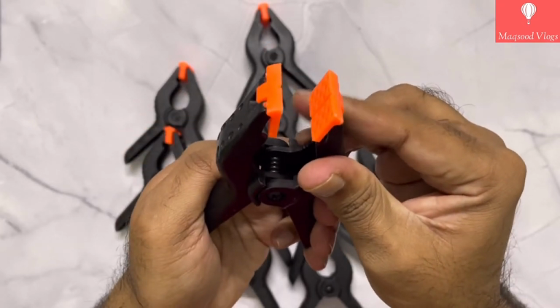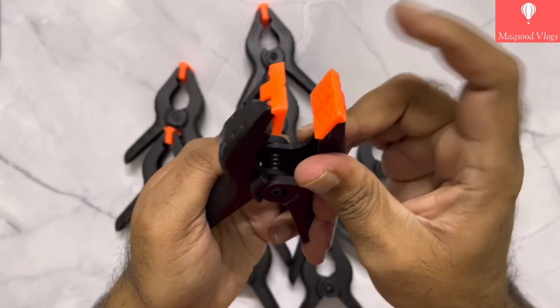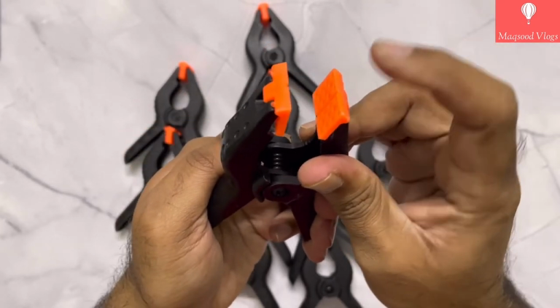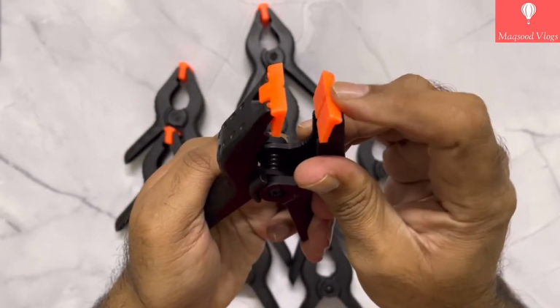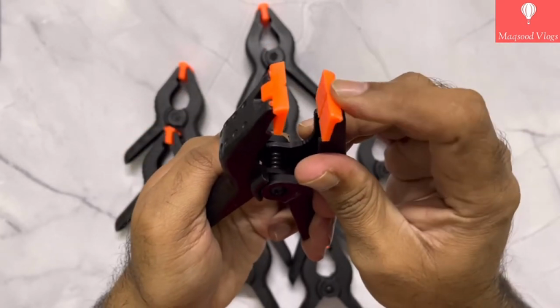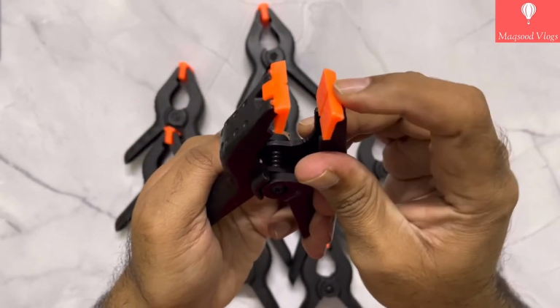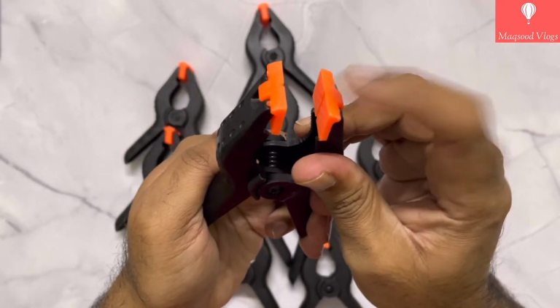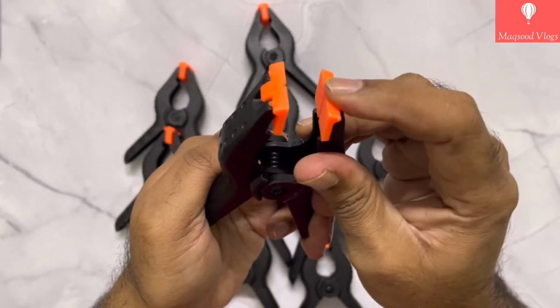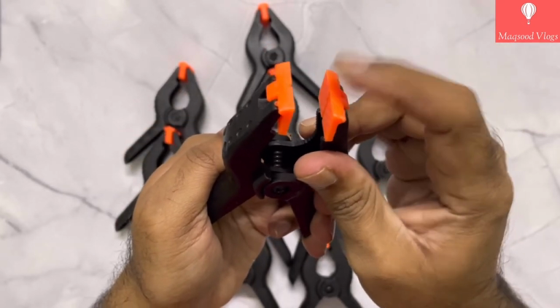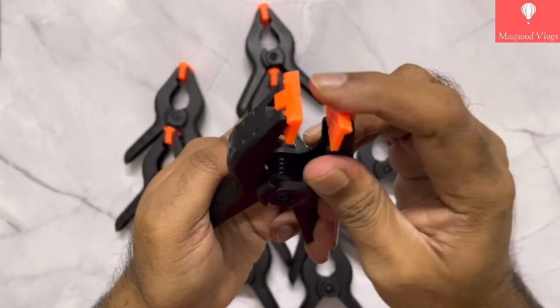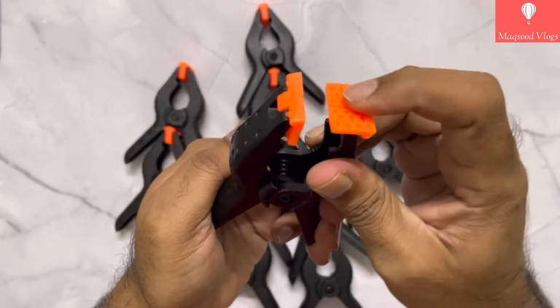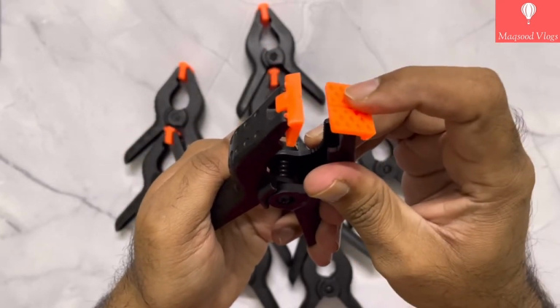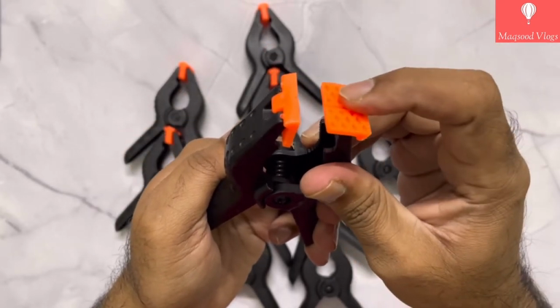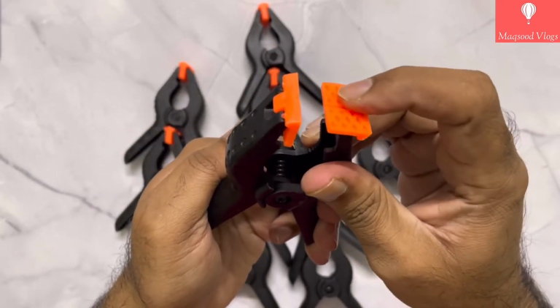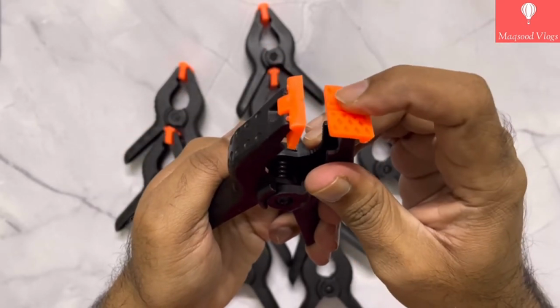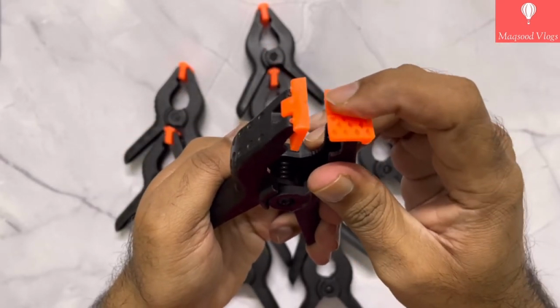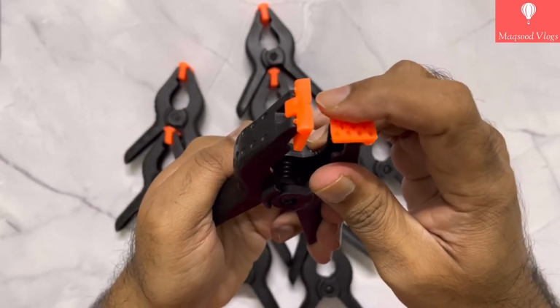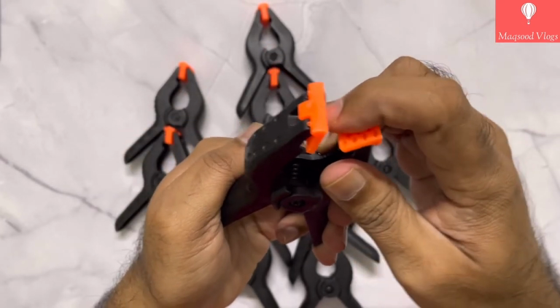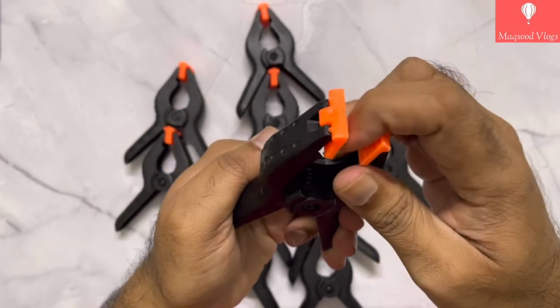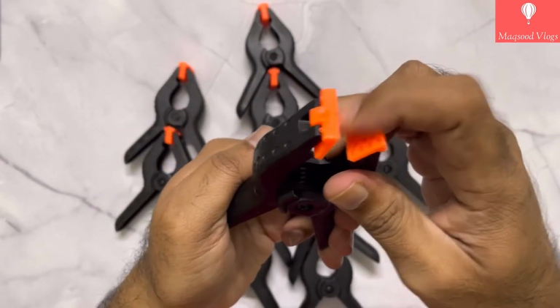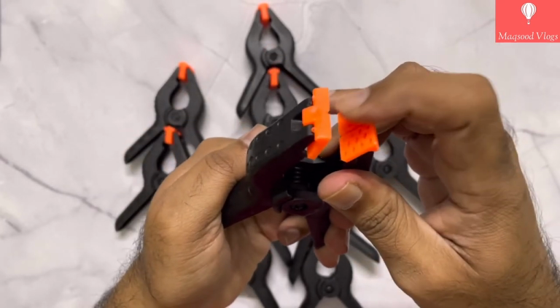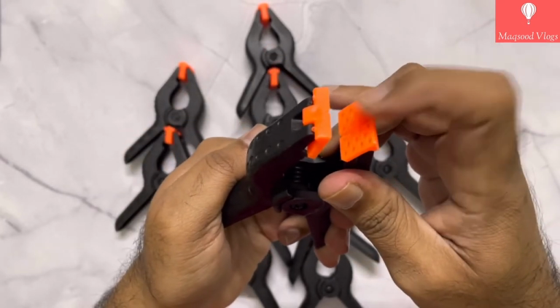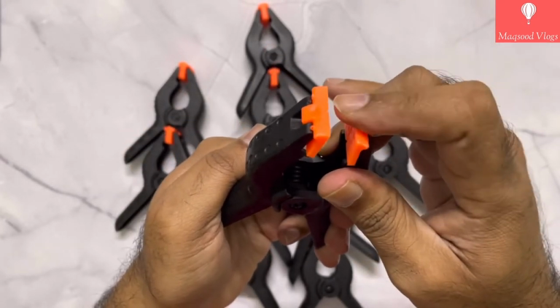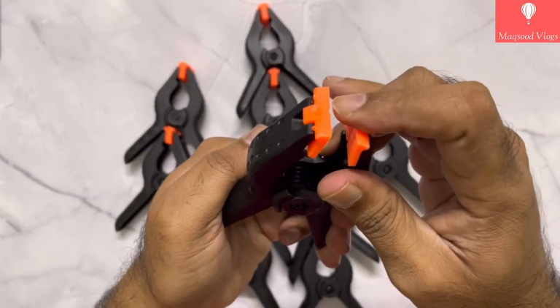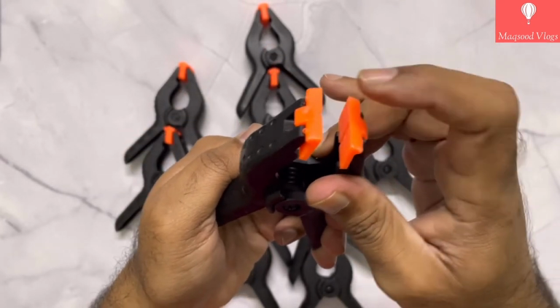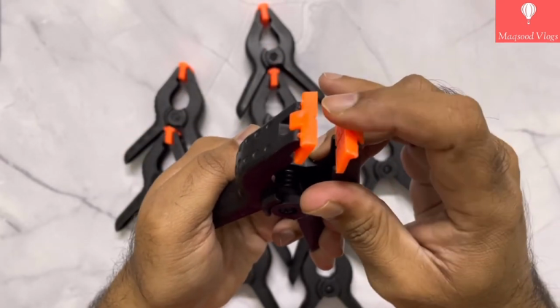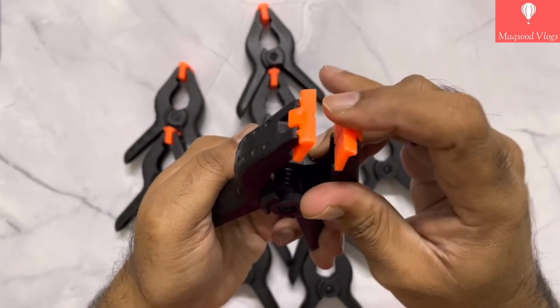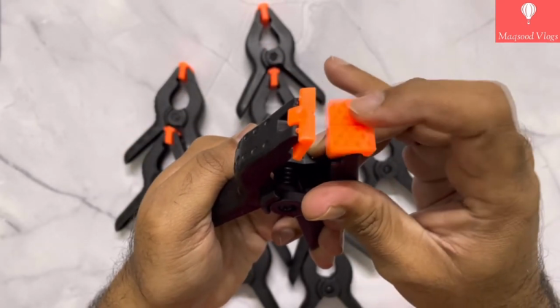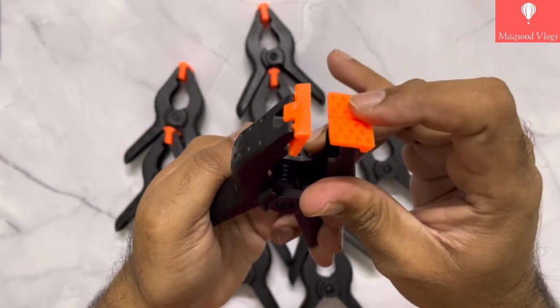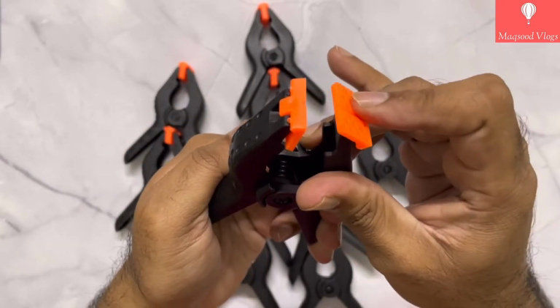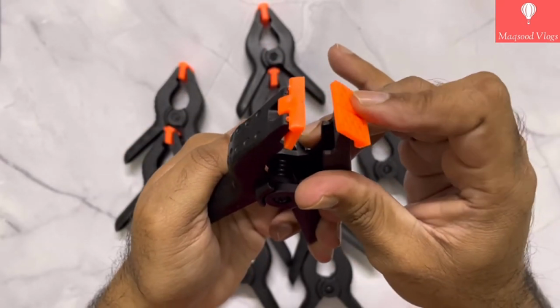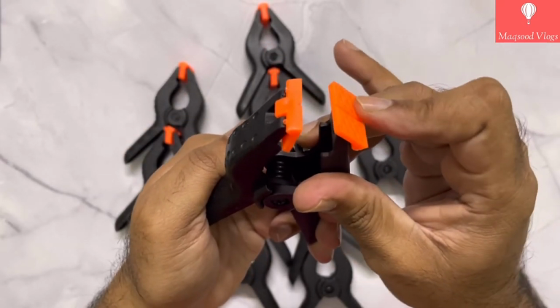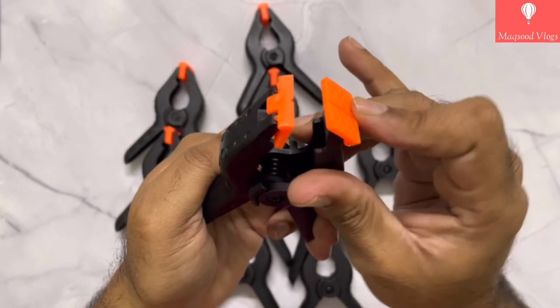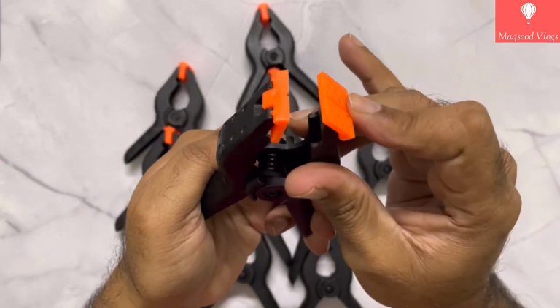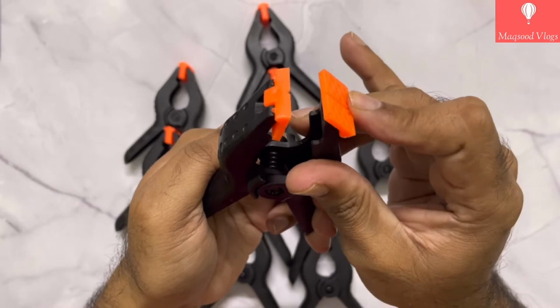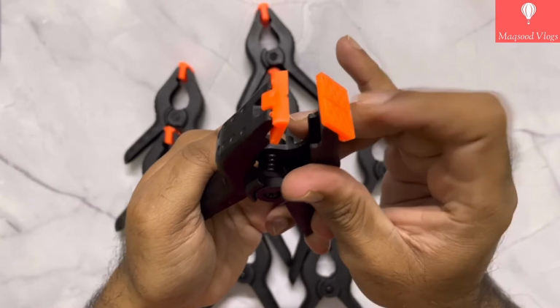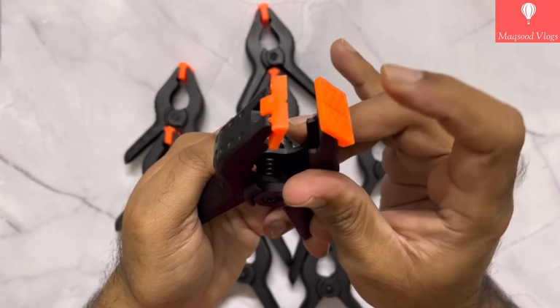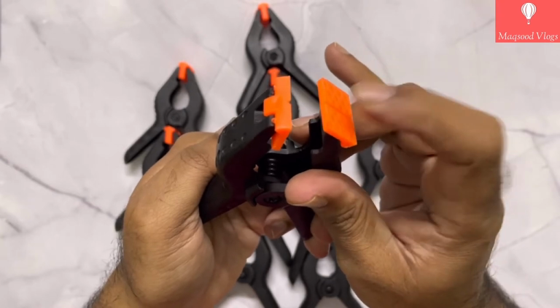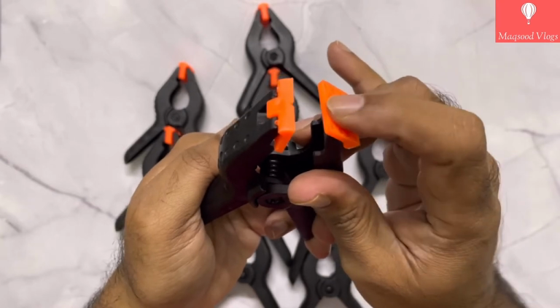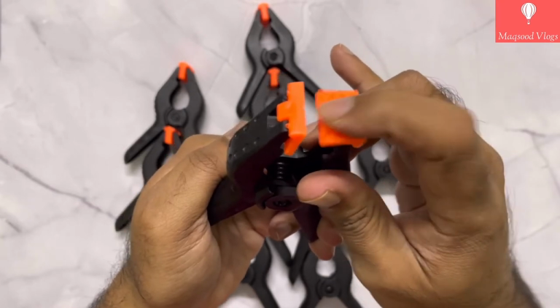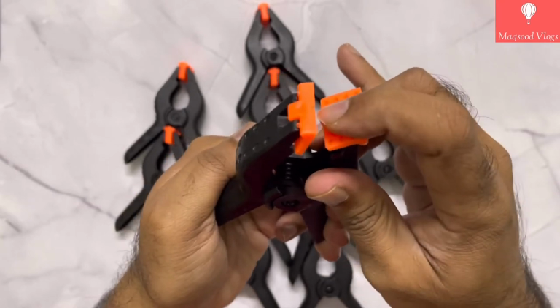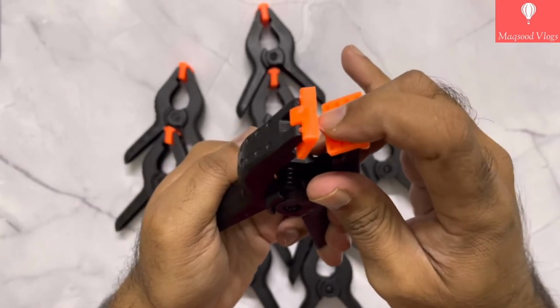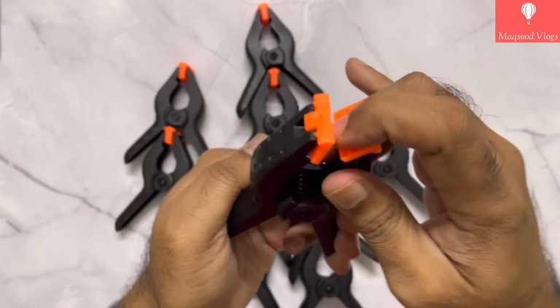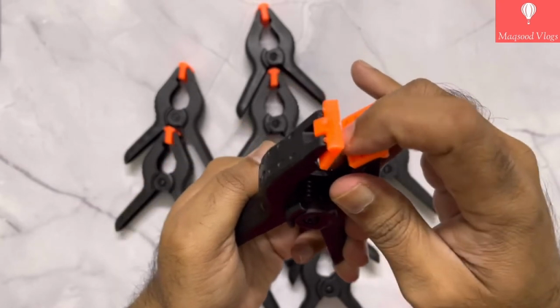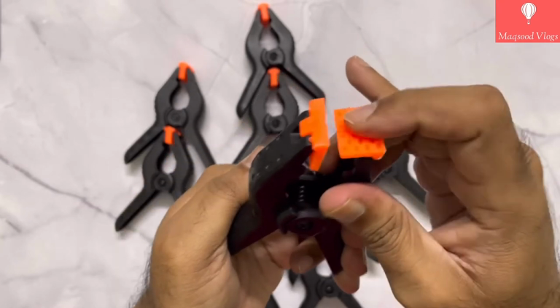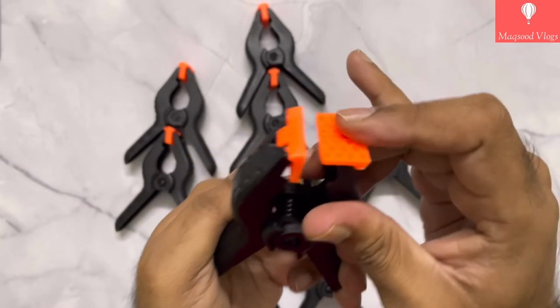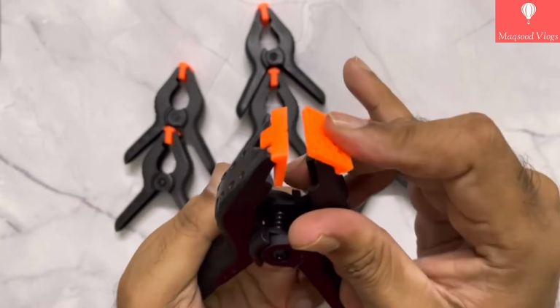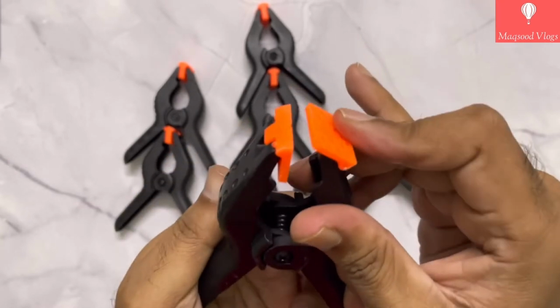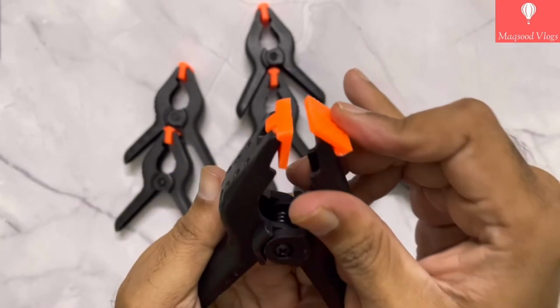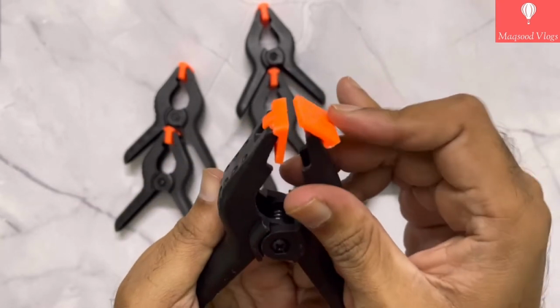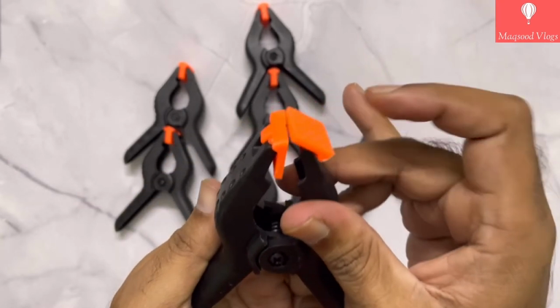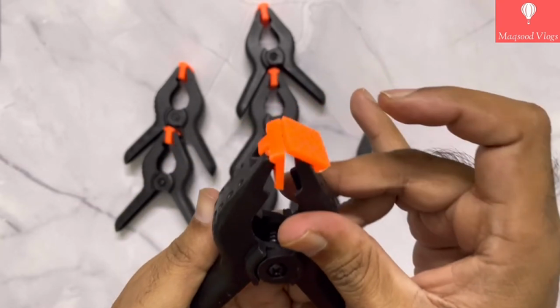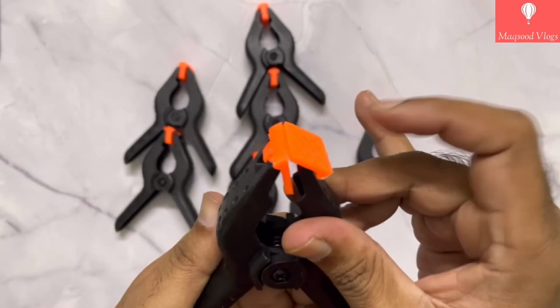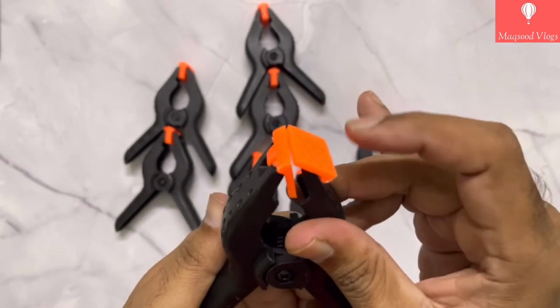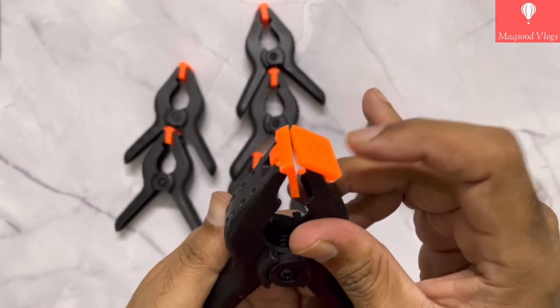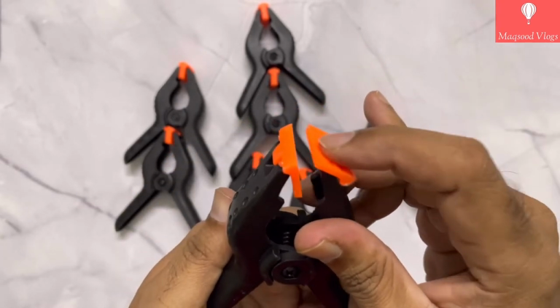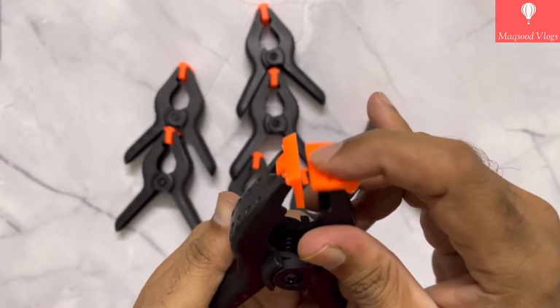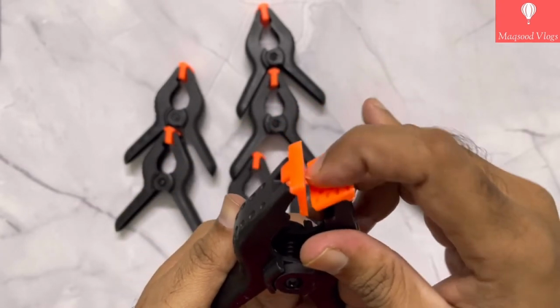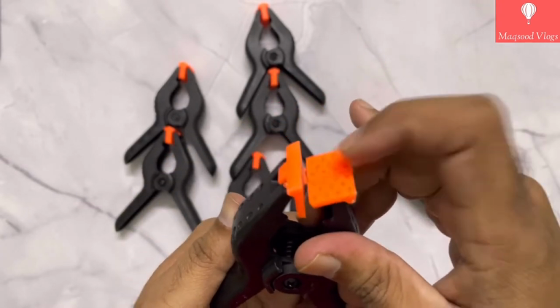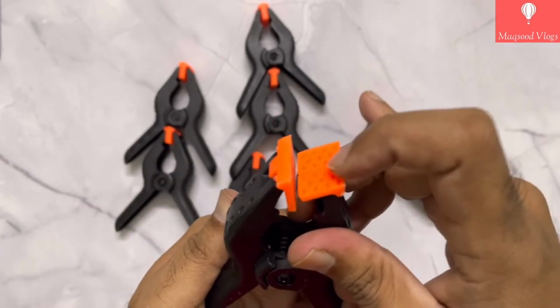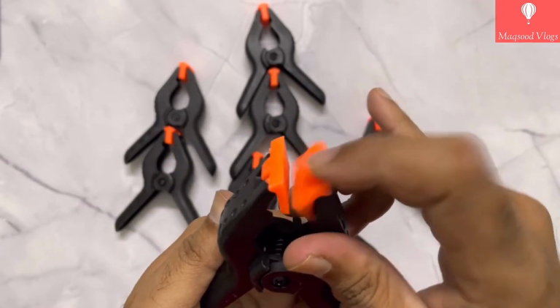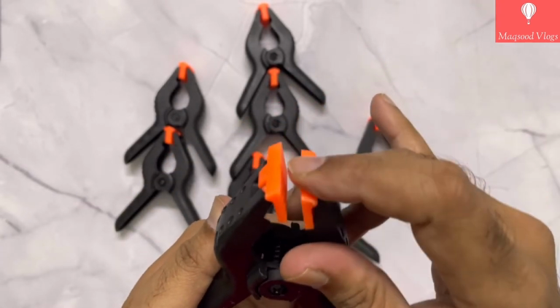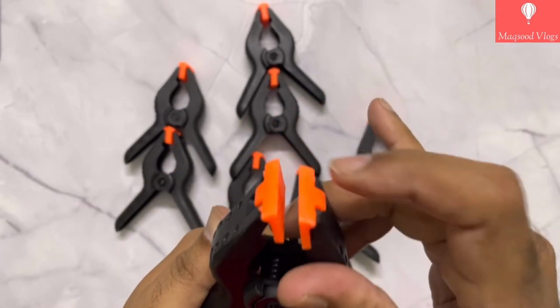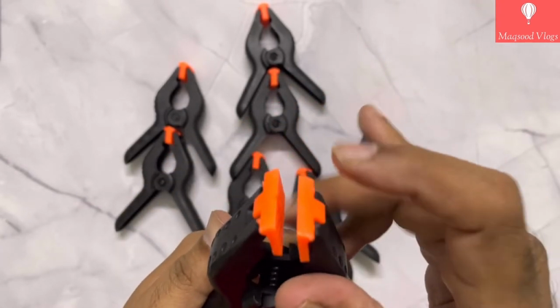The lips of this clamp are flexible and open in one direction, and also have good grip on the base, fixed with a tiny pin.